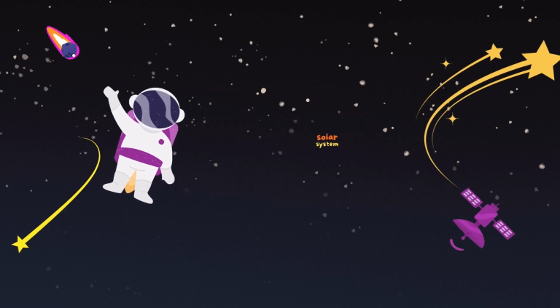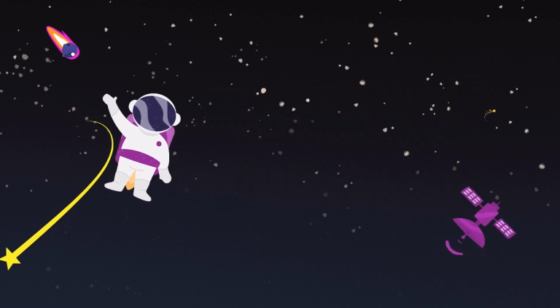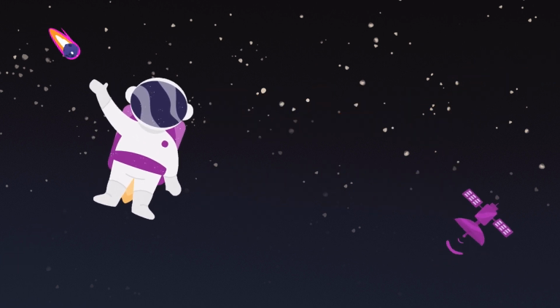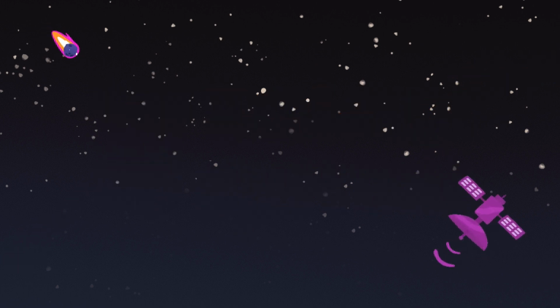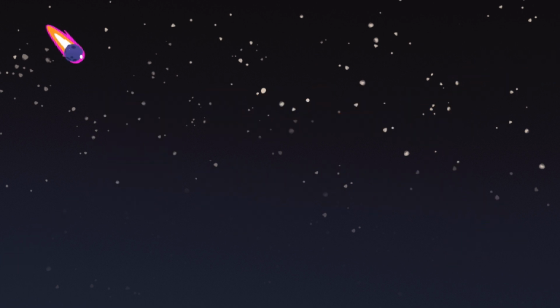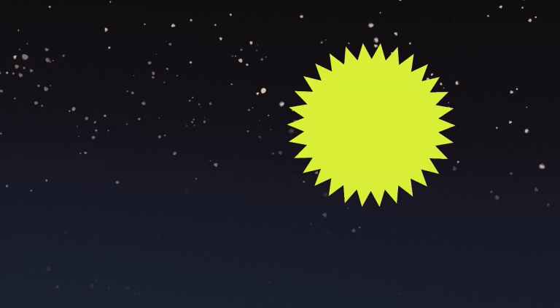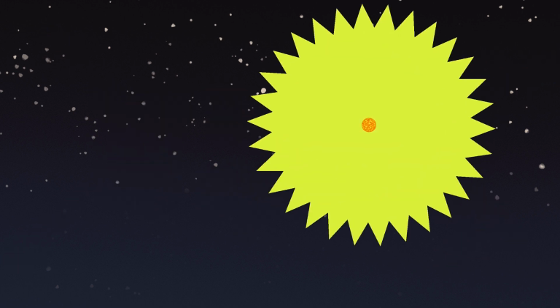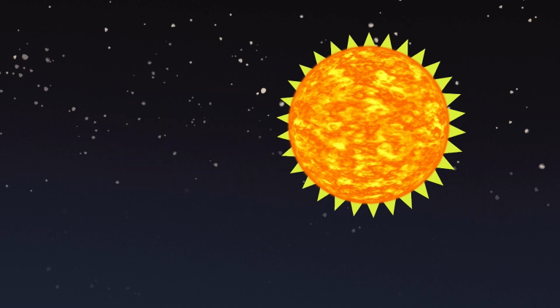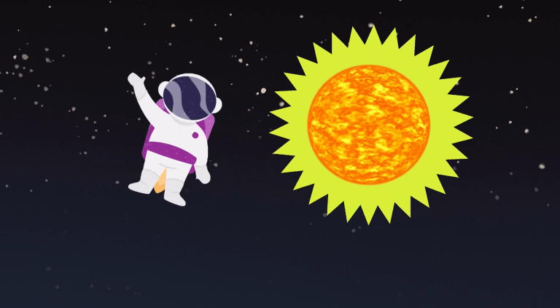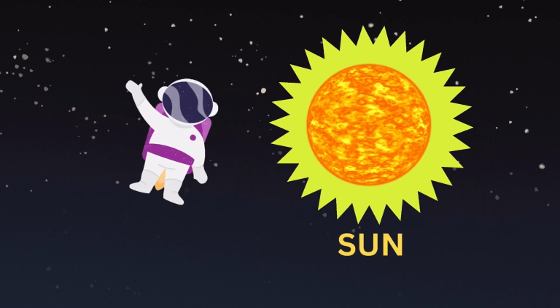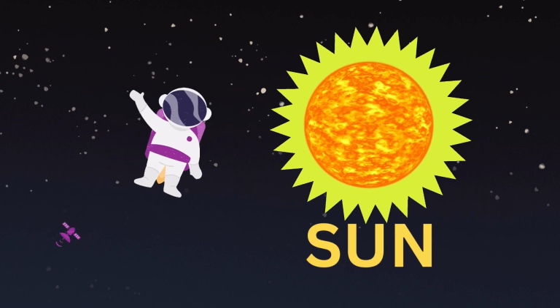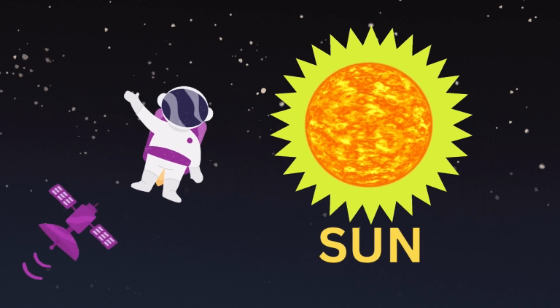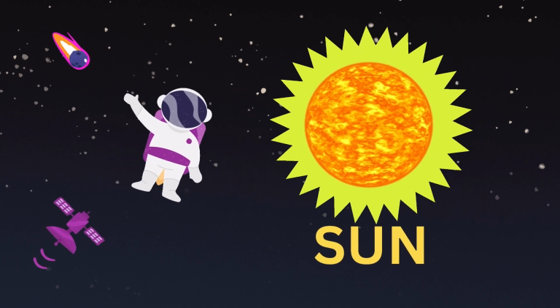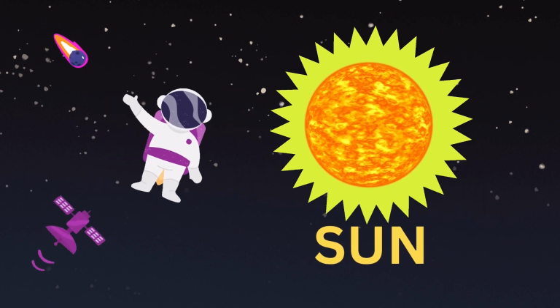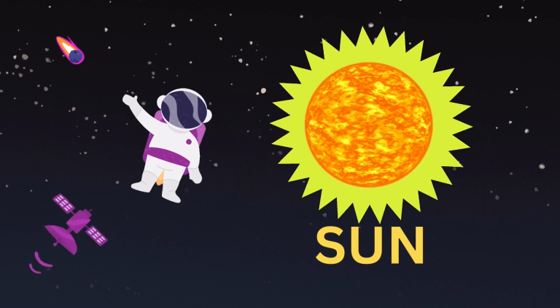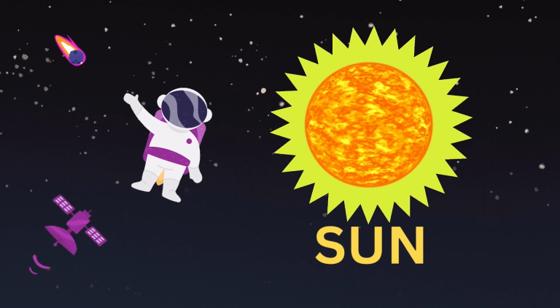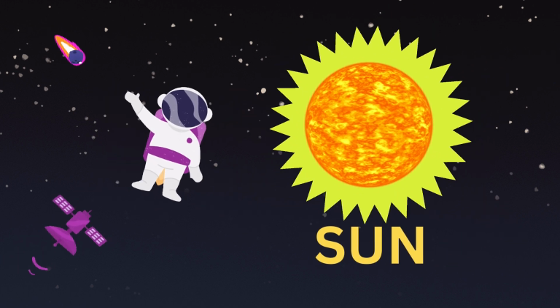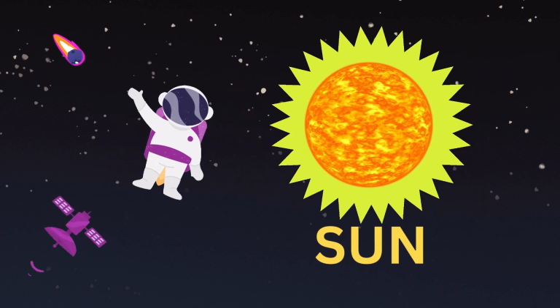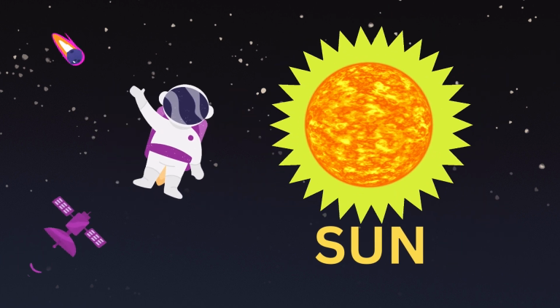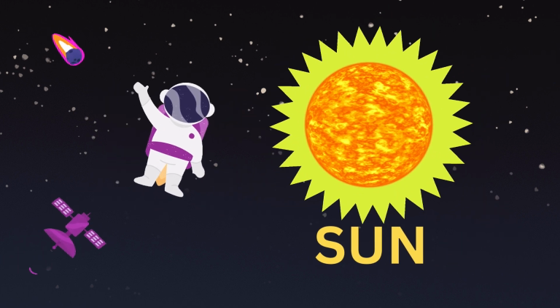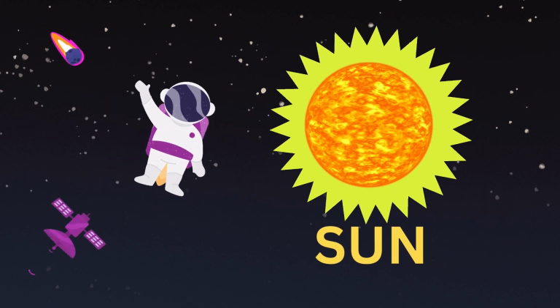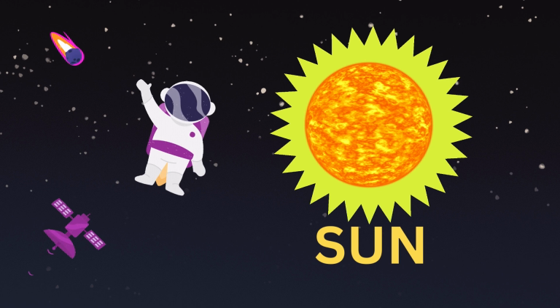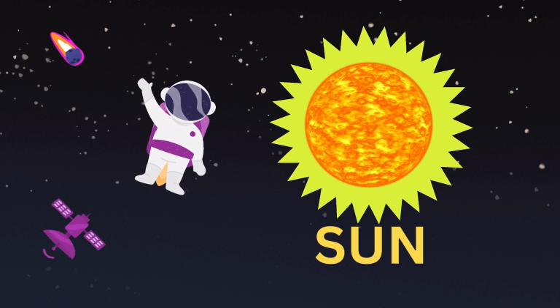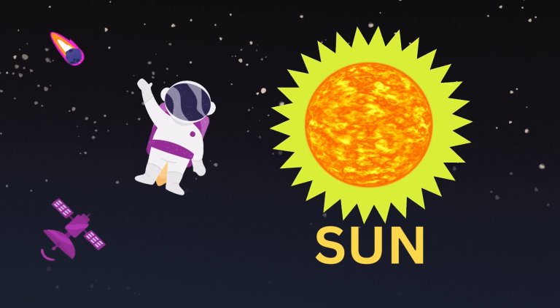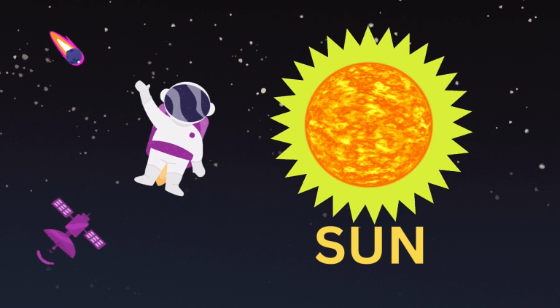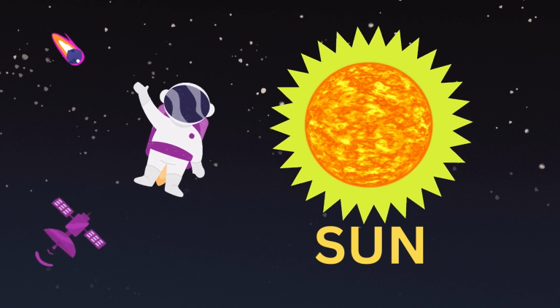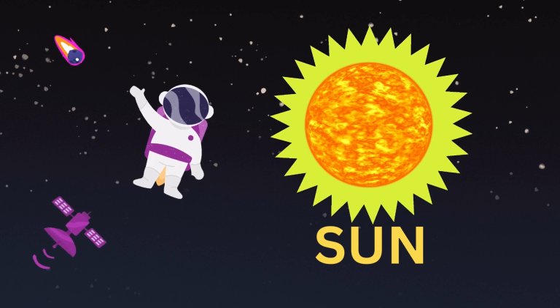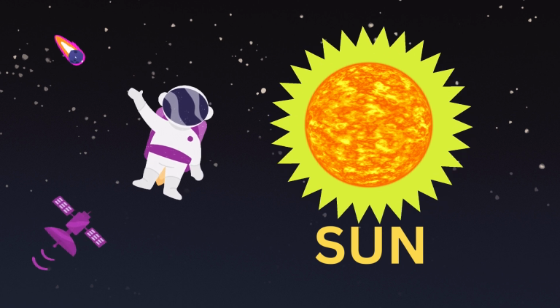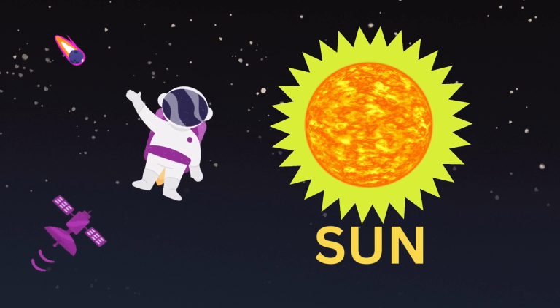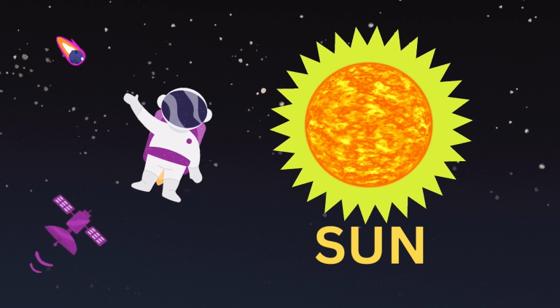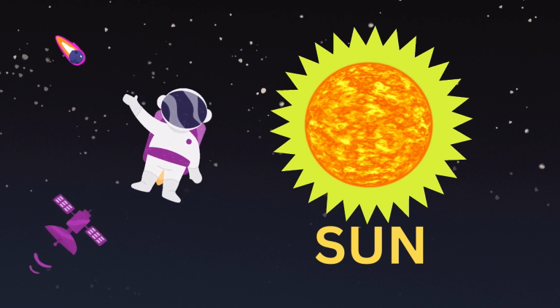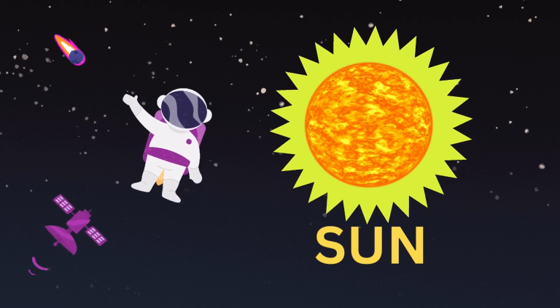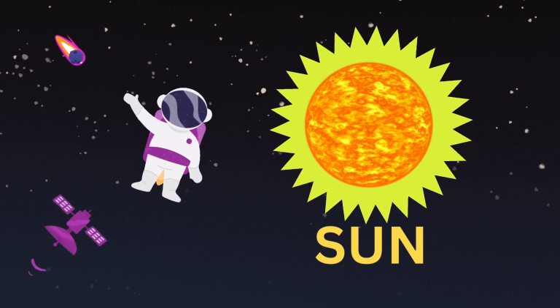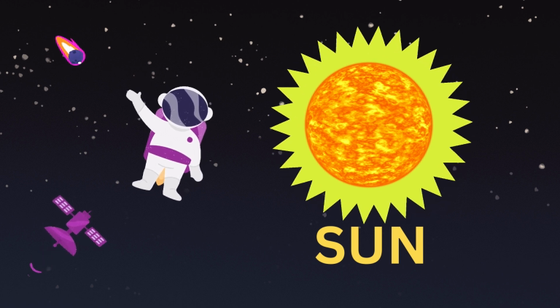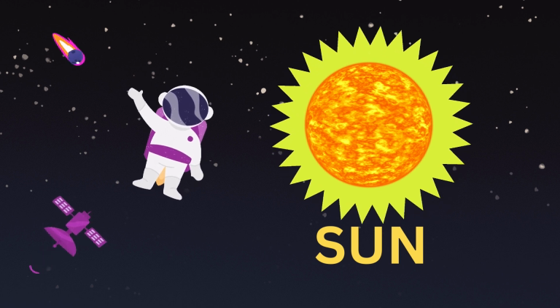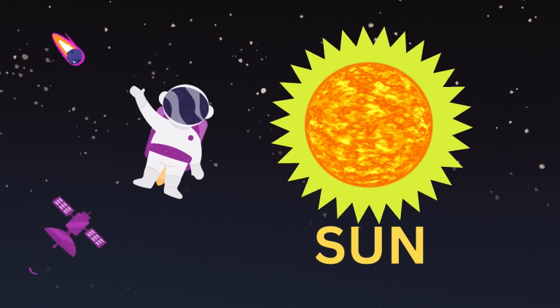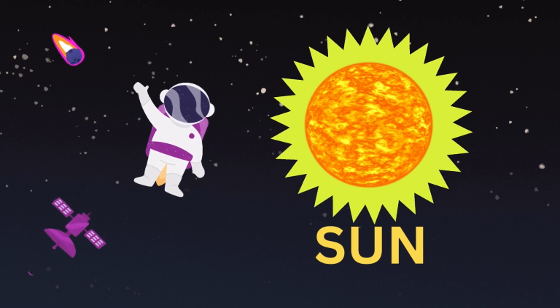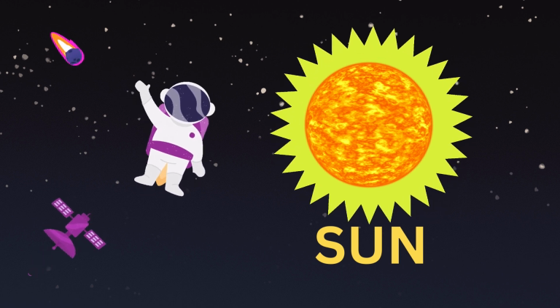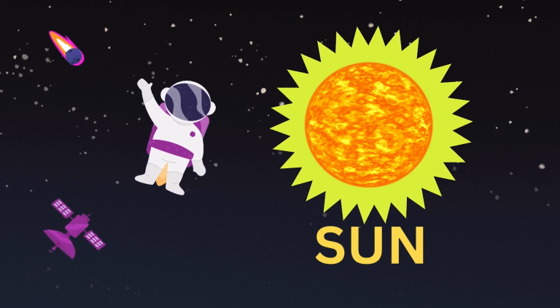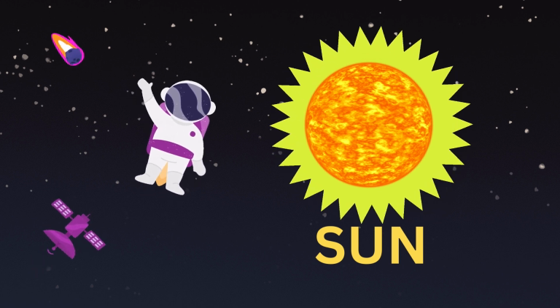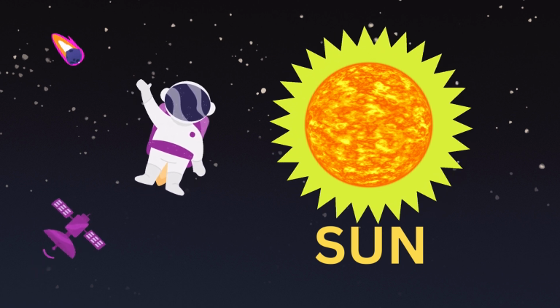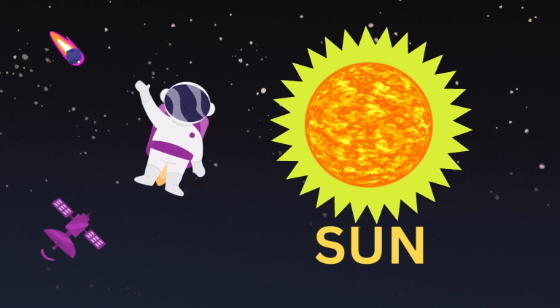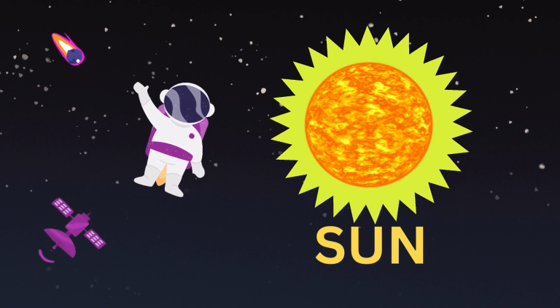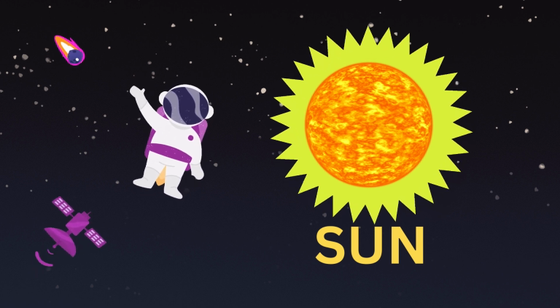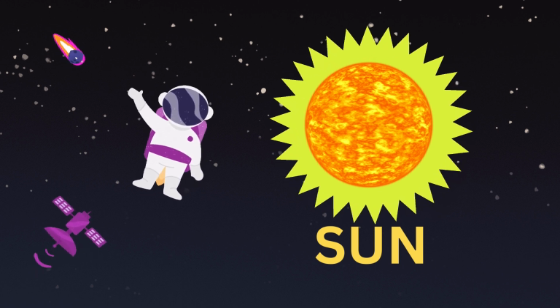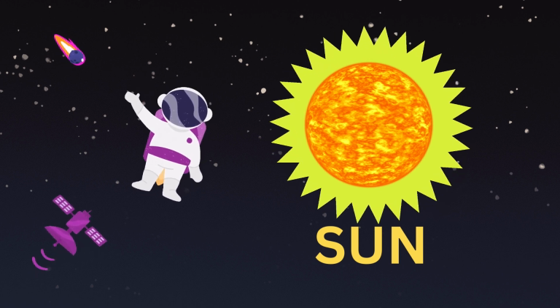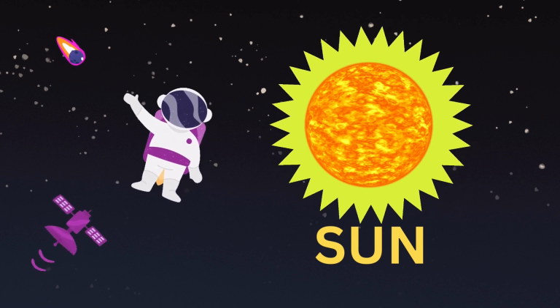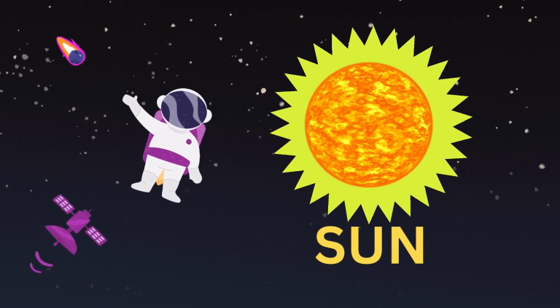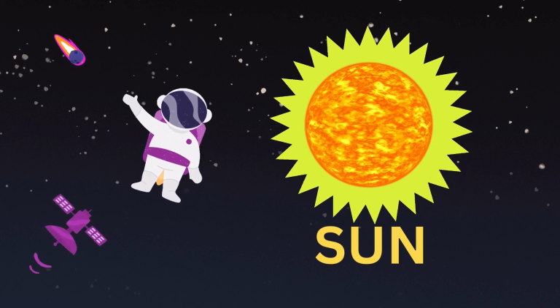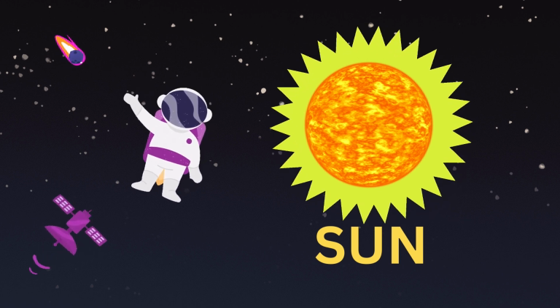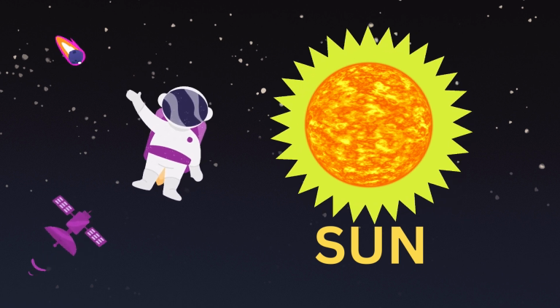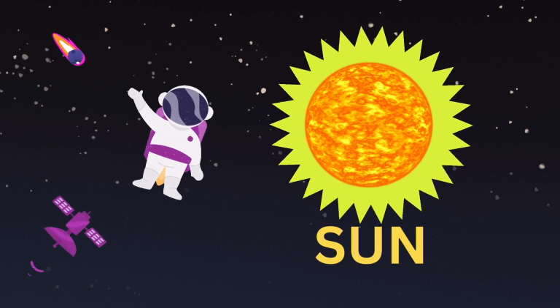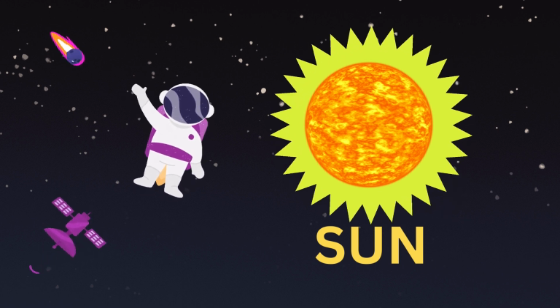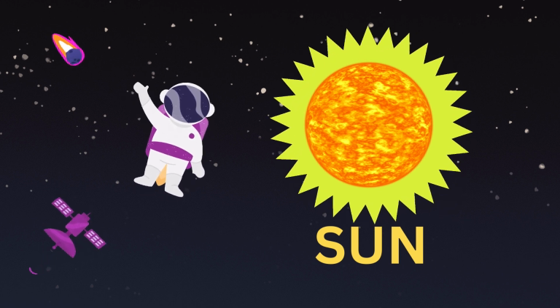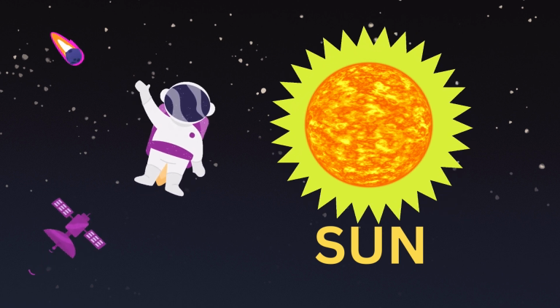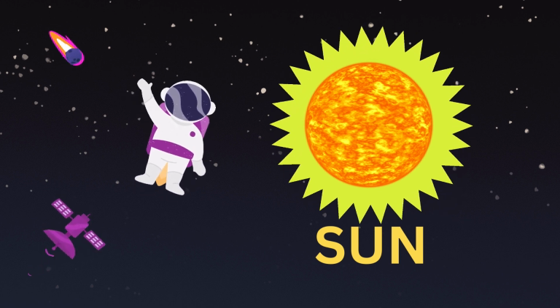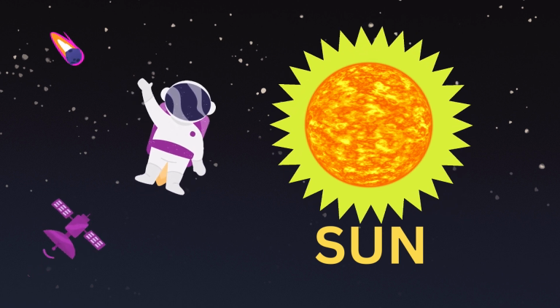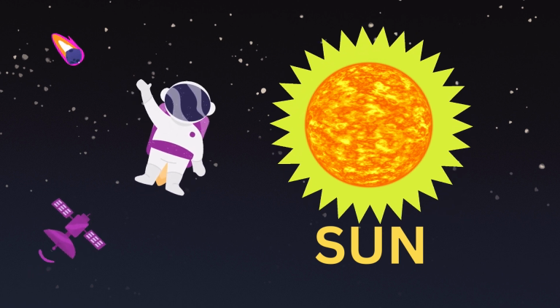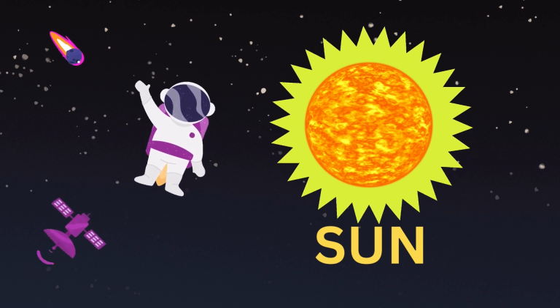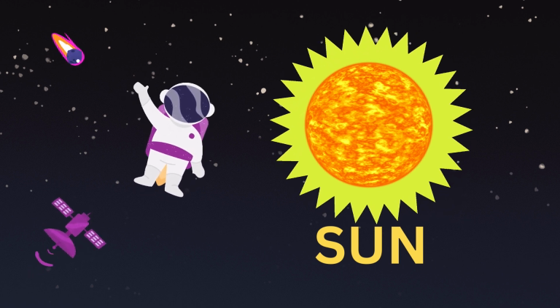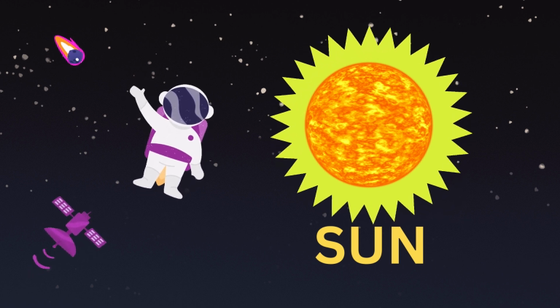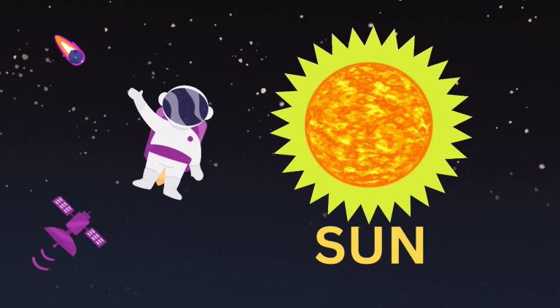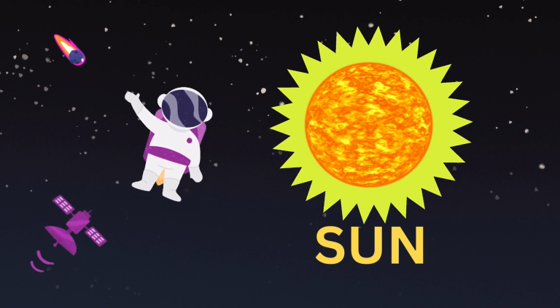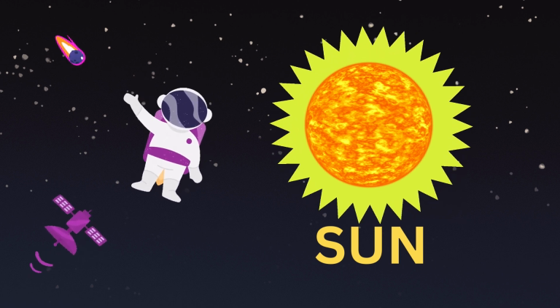Sun. The Sun is a yellow dwarf star. It is the brightest star at the center of the solar system.